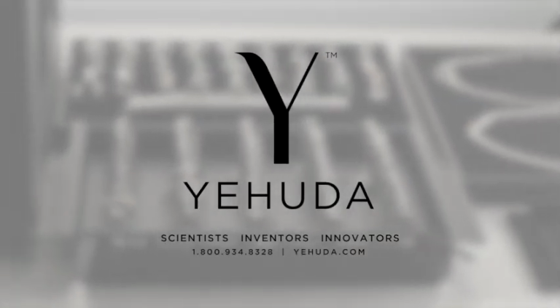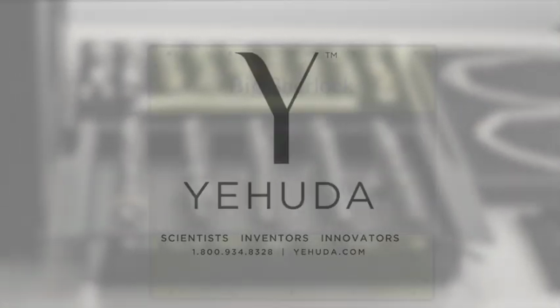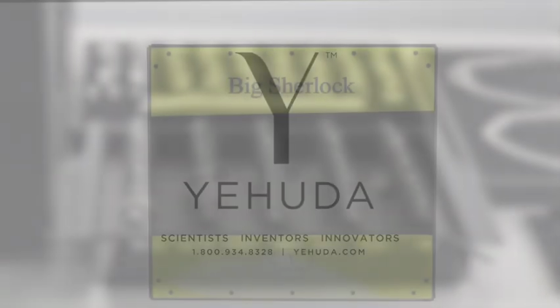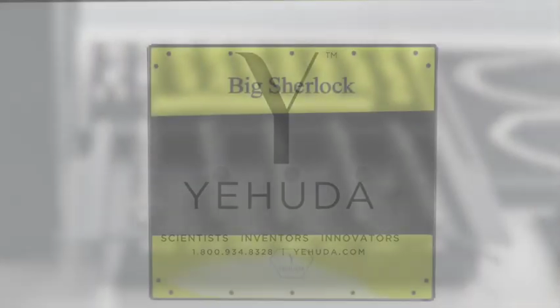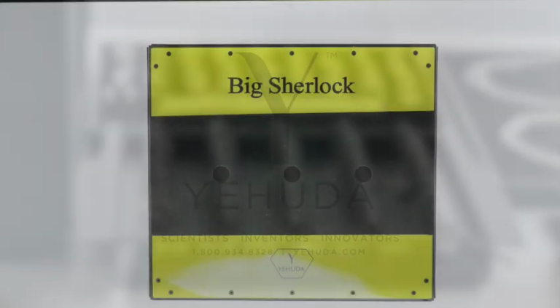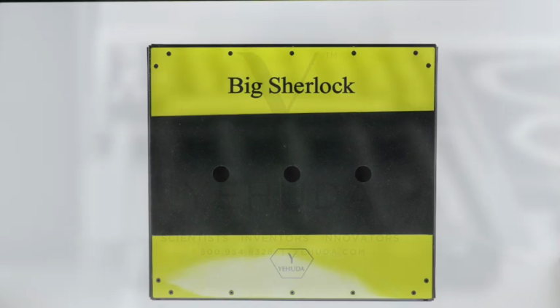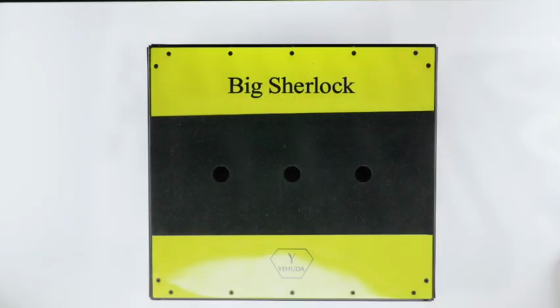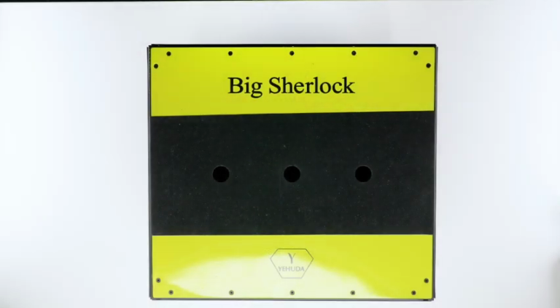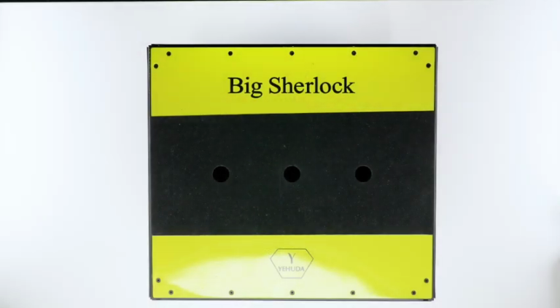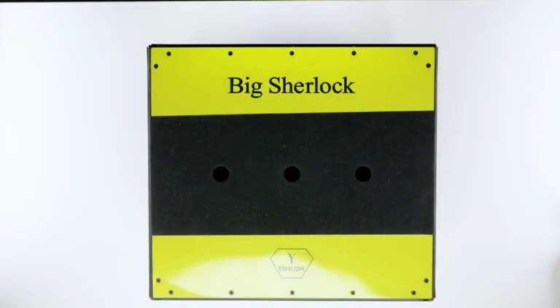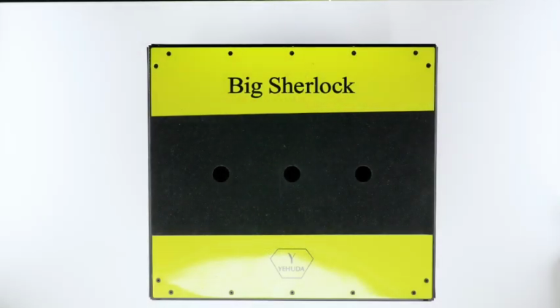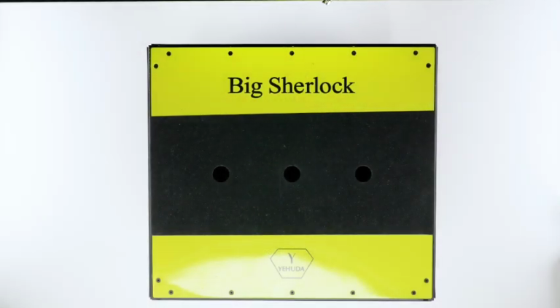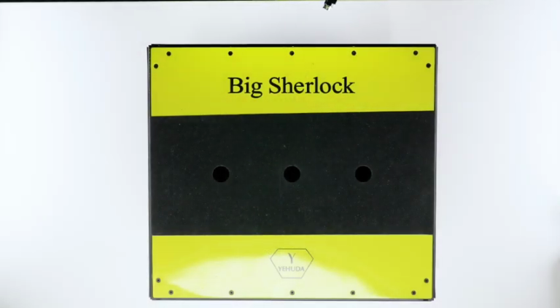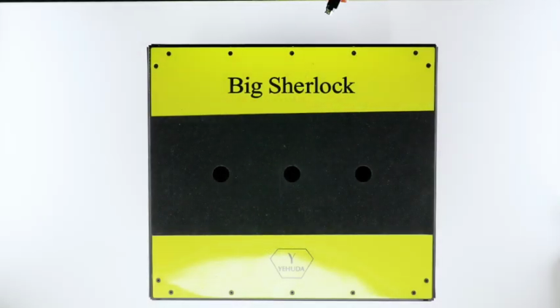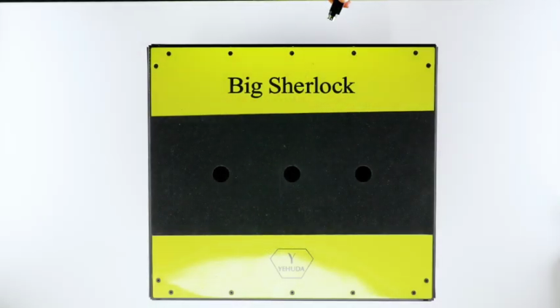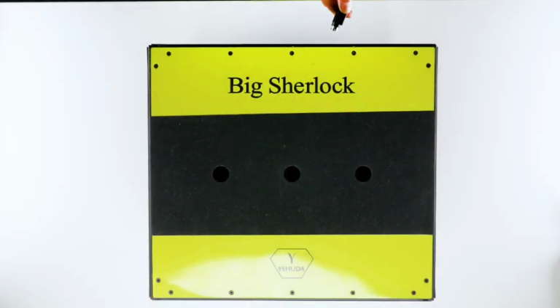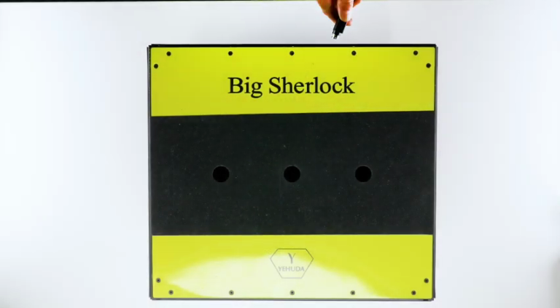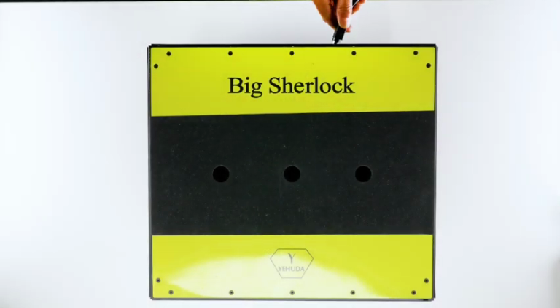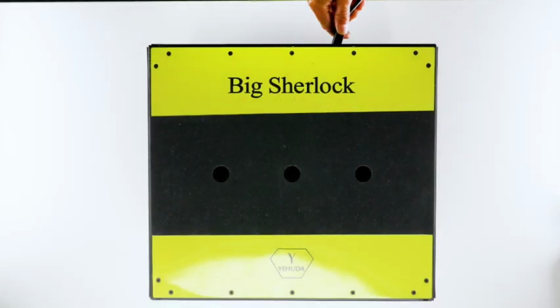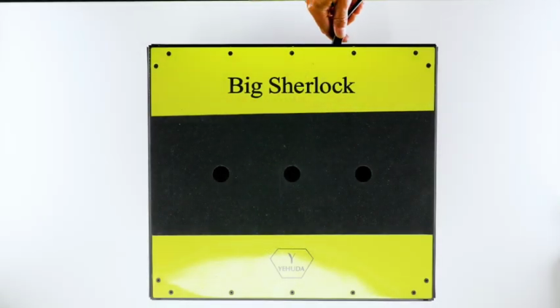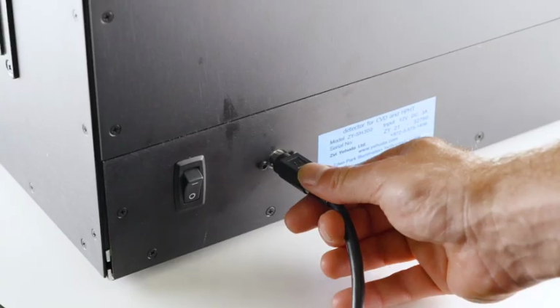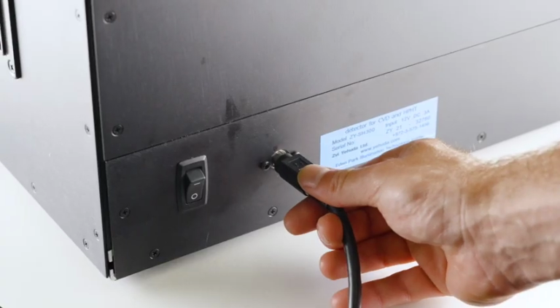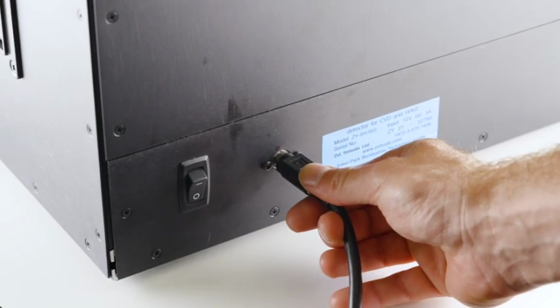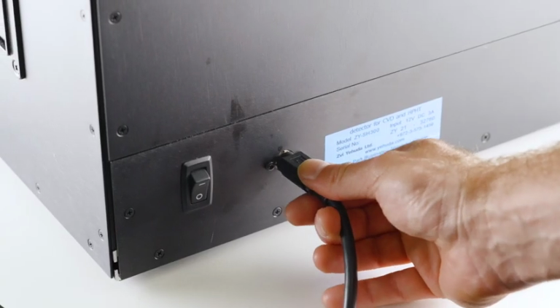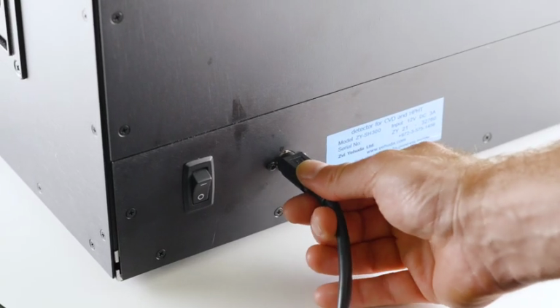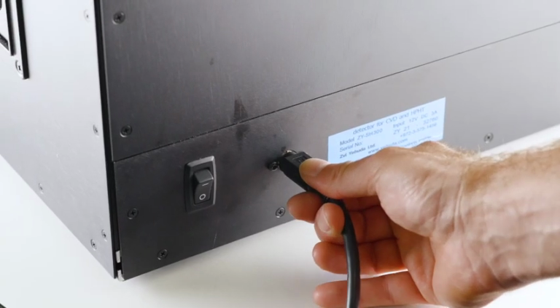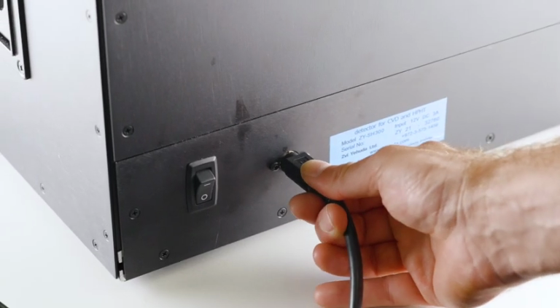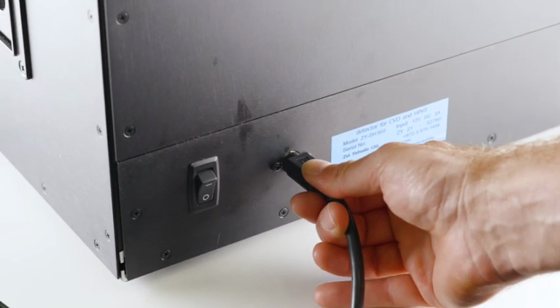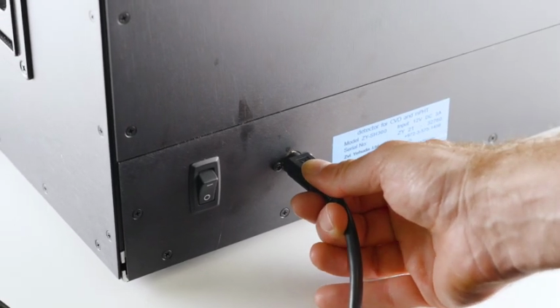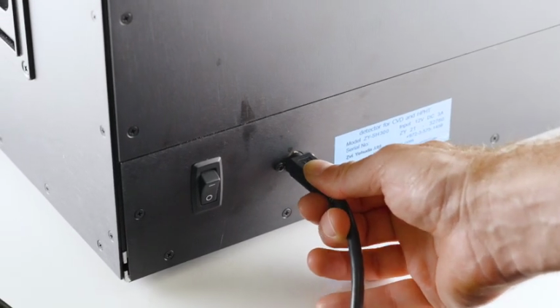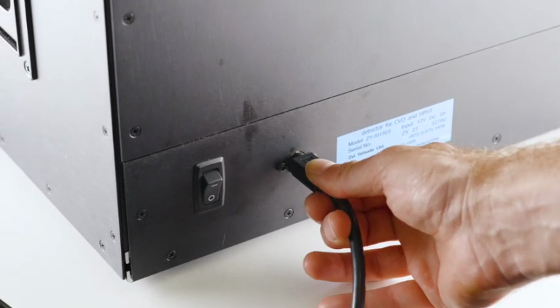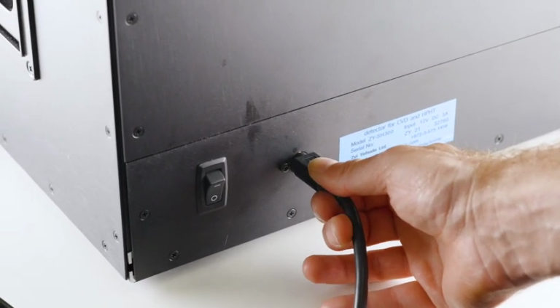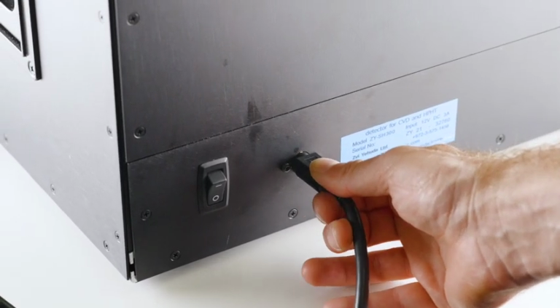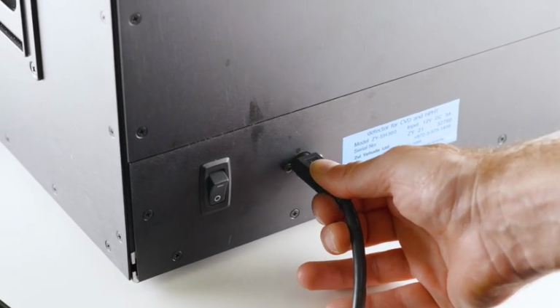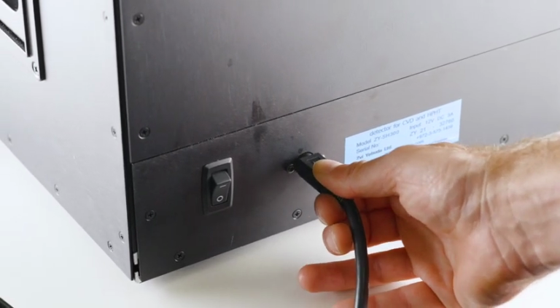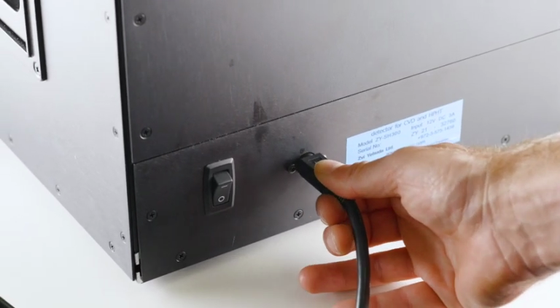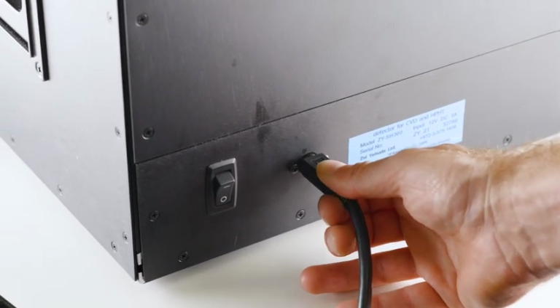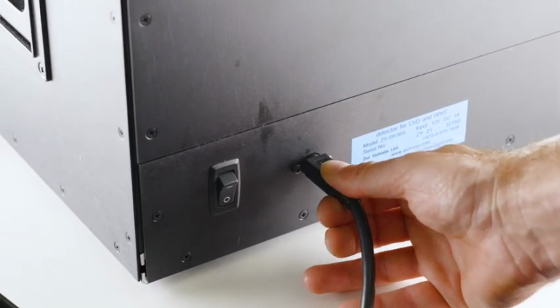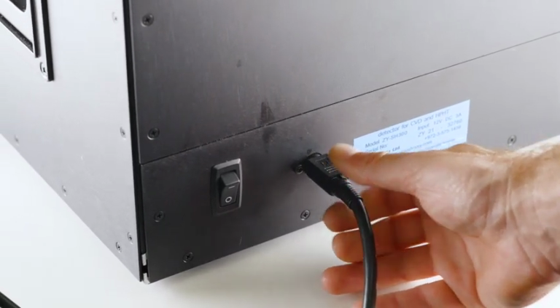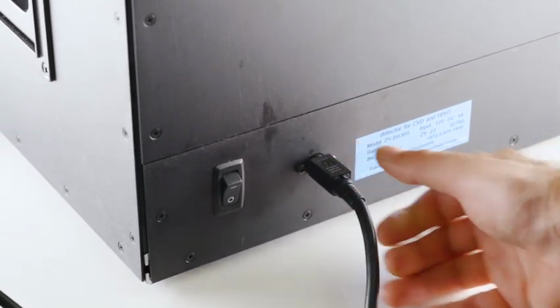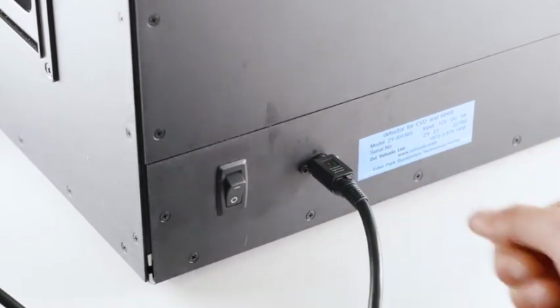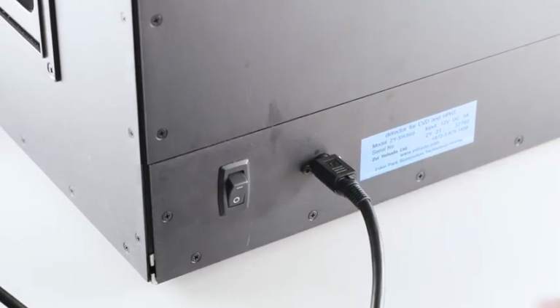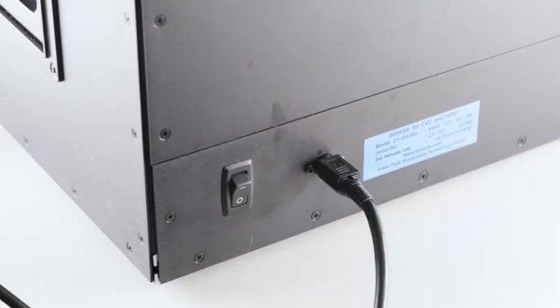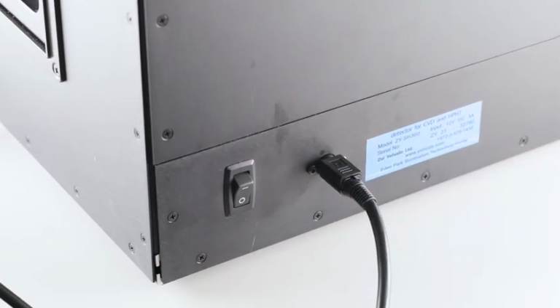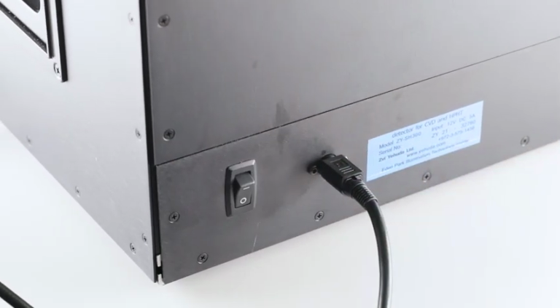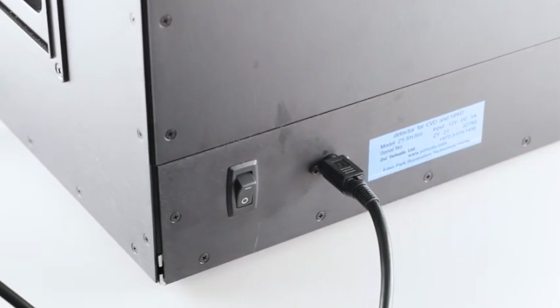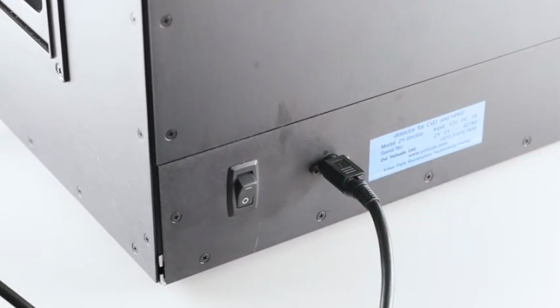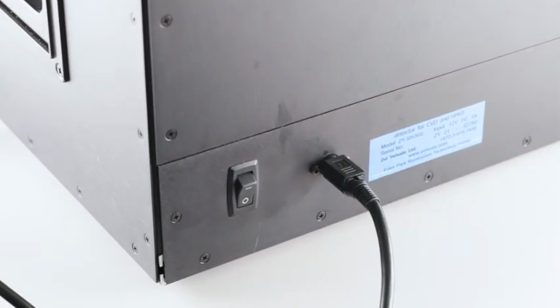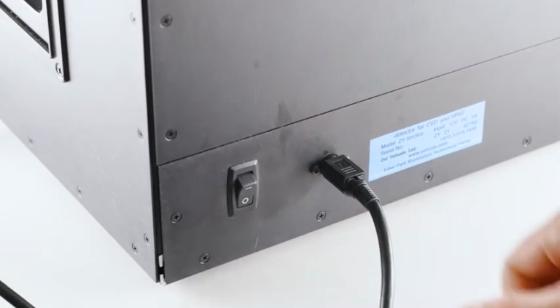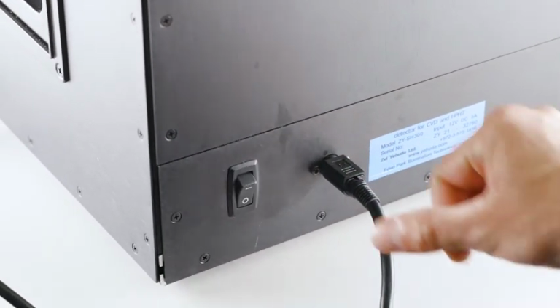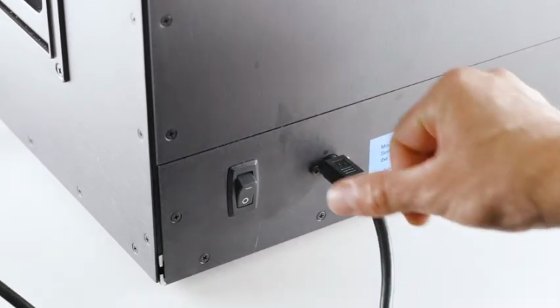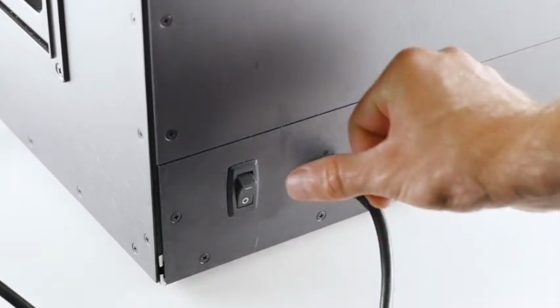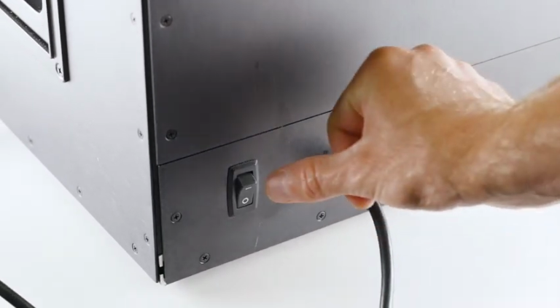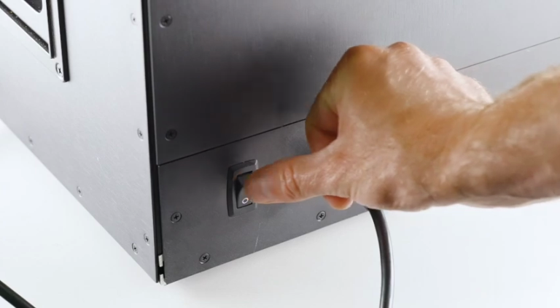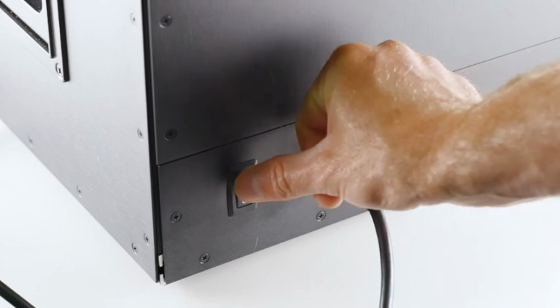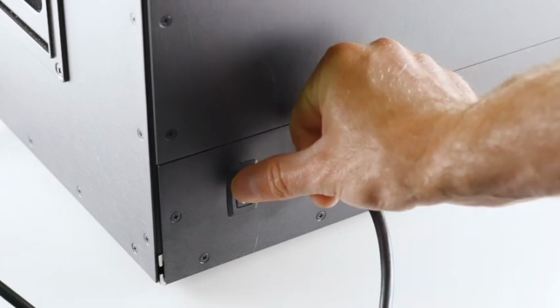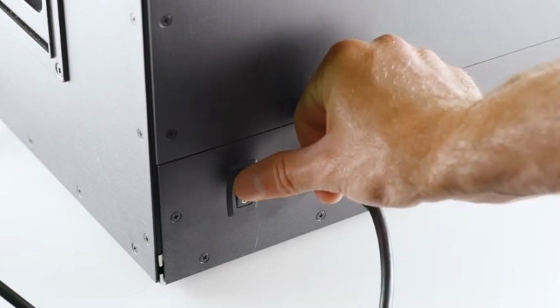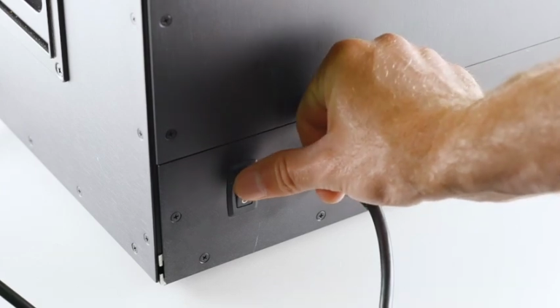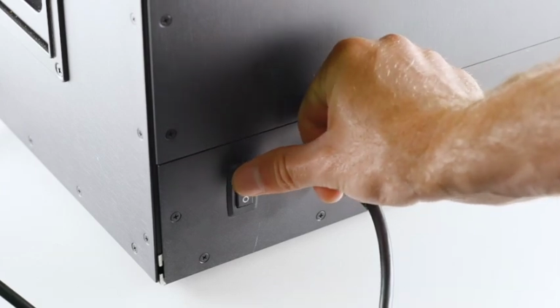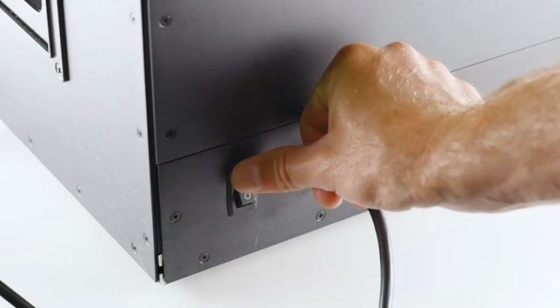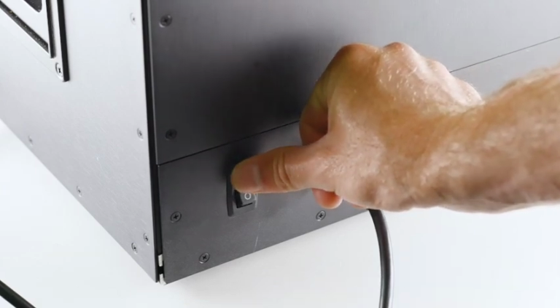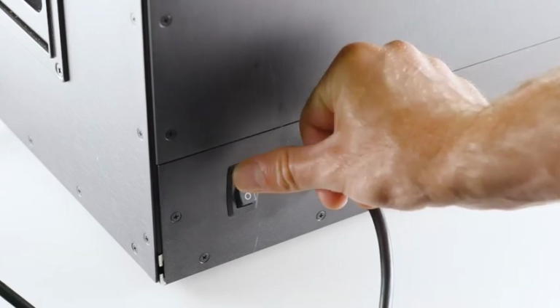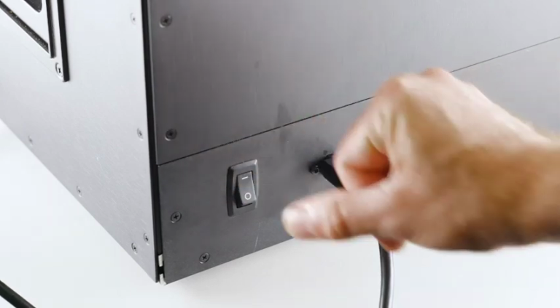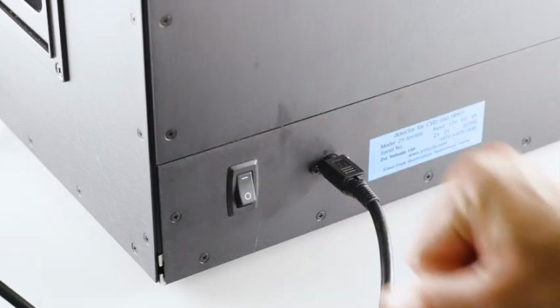Hello! Meet Big Sherlock. To turn Big Sherlock on or off, please press the on-off button at the back.